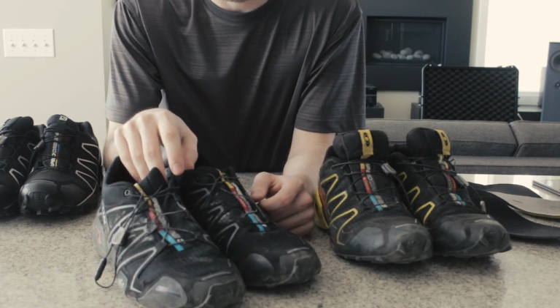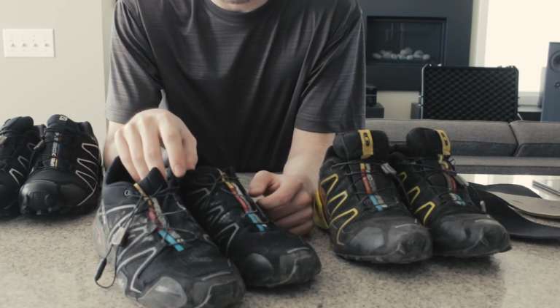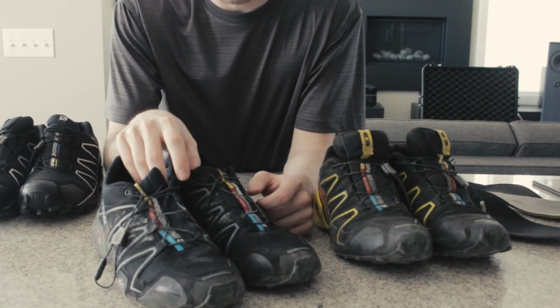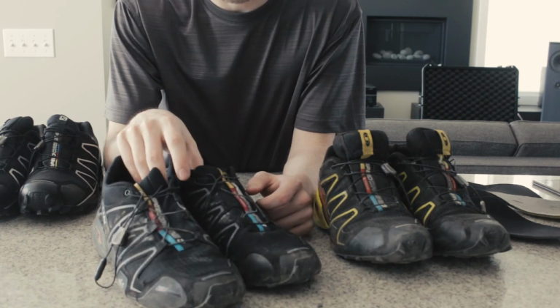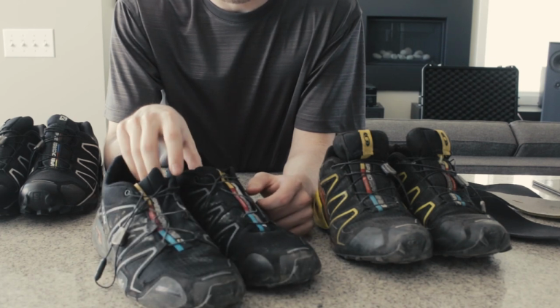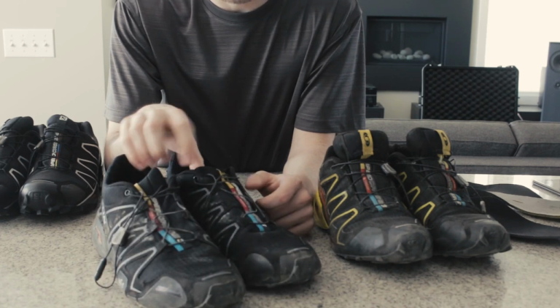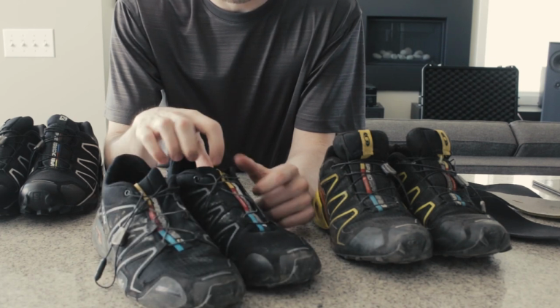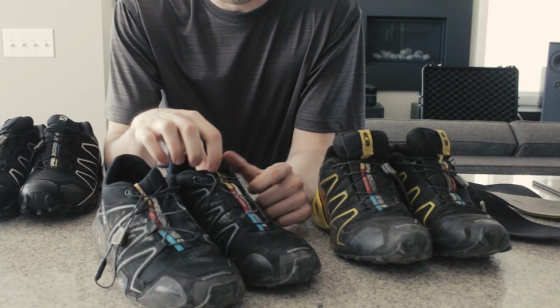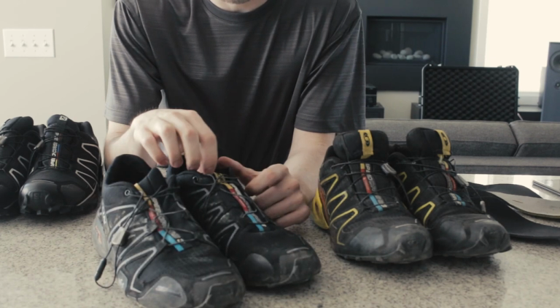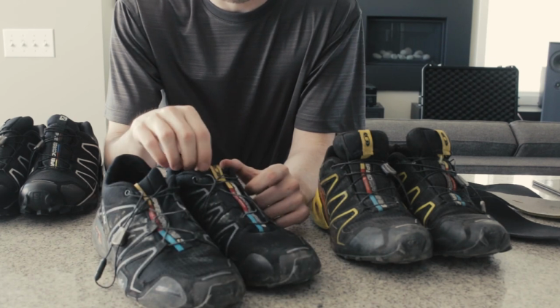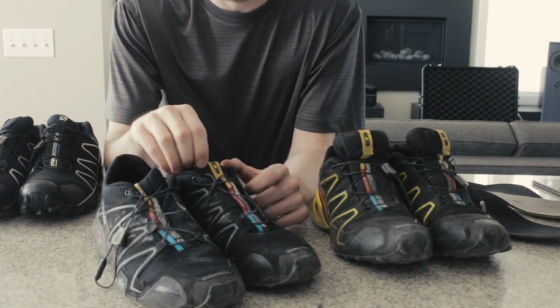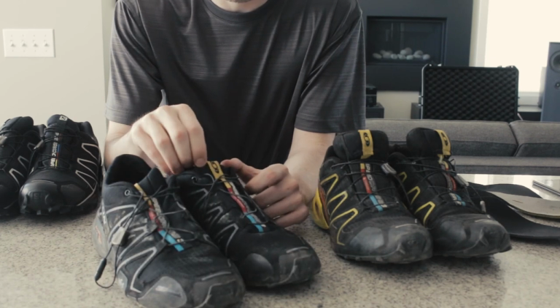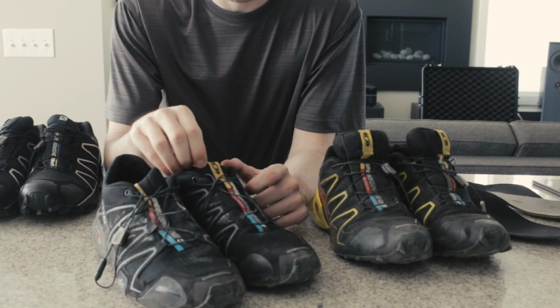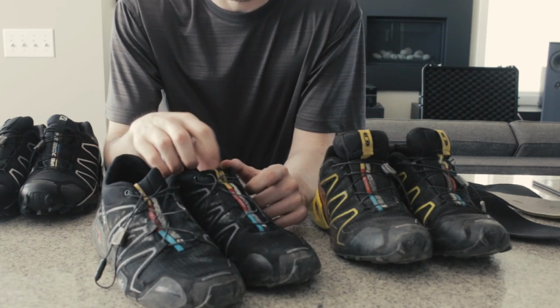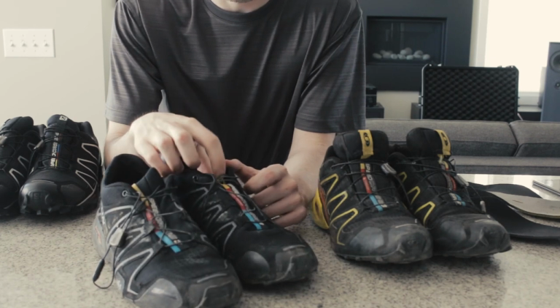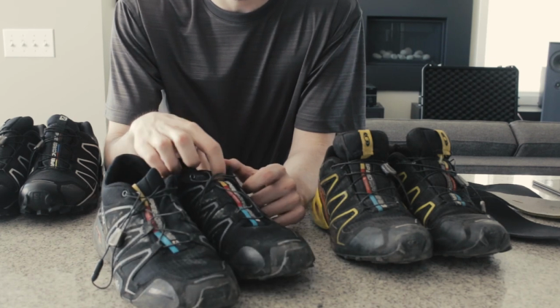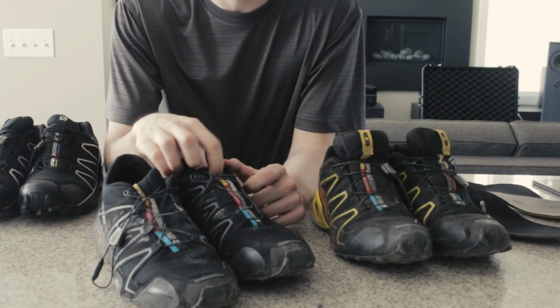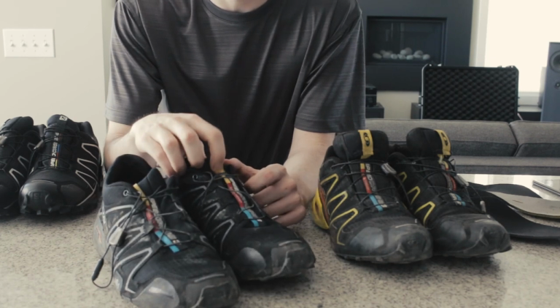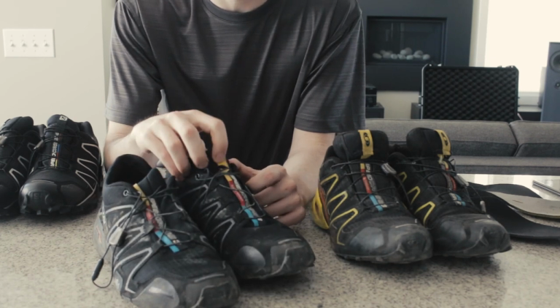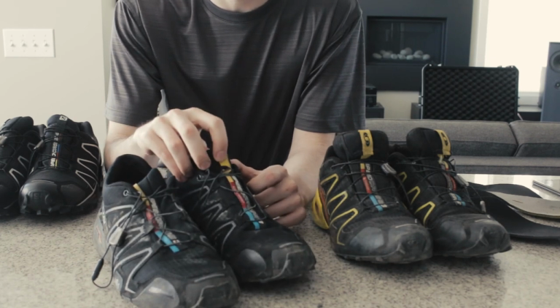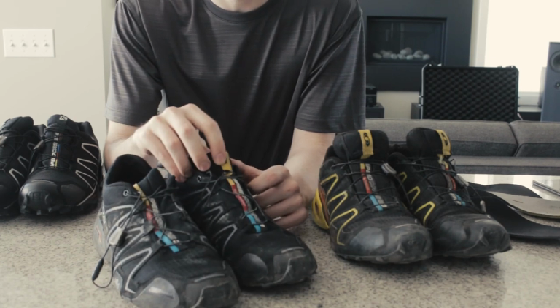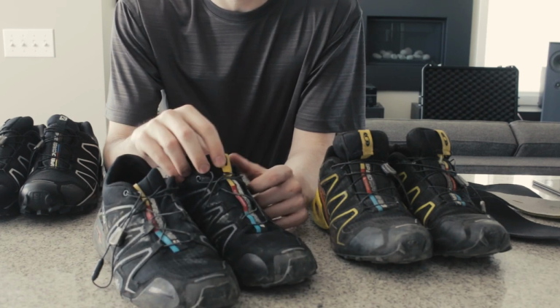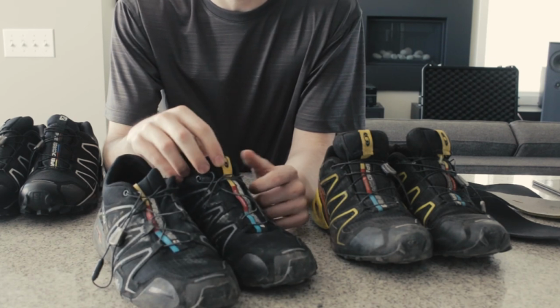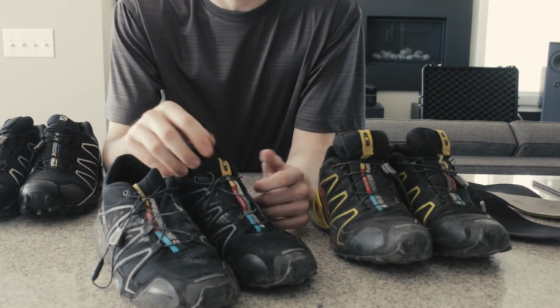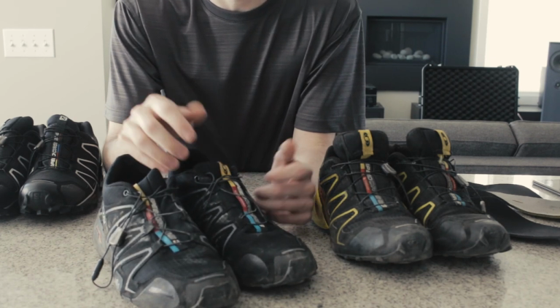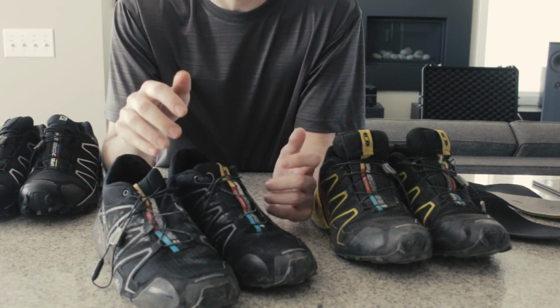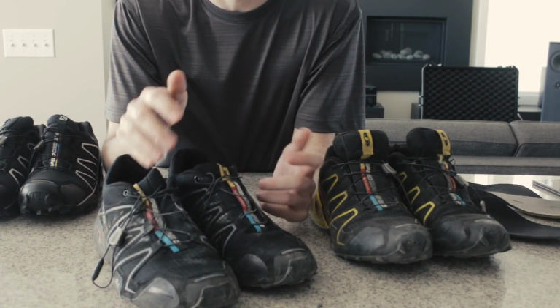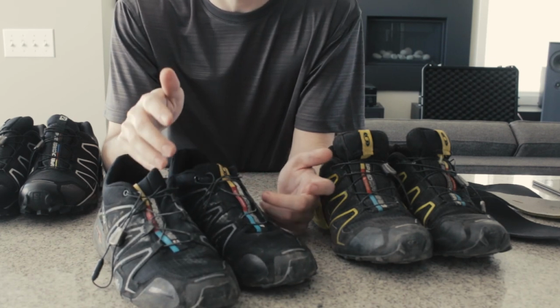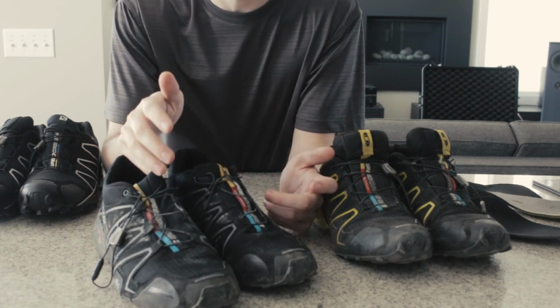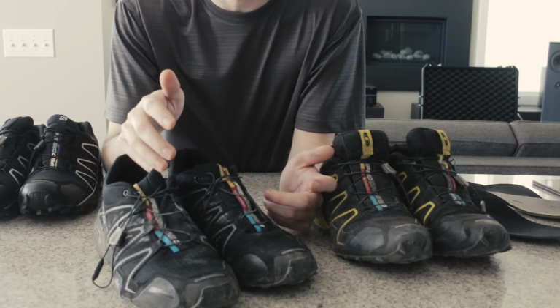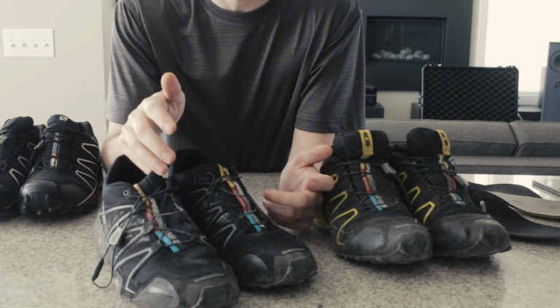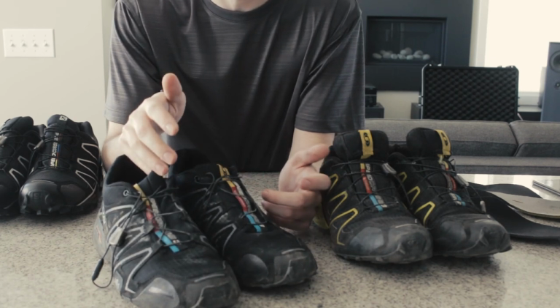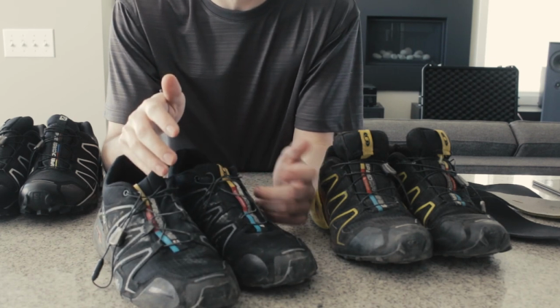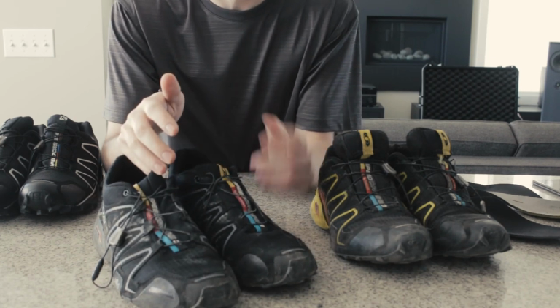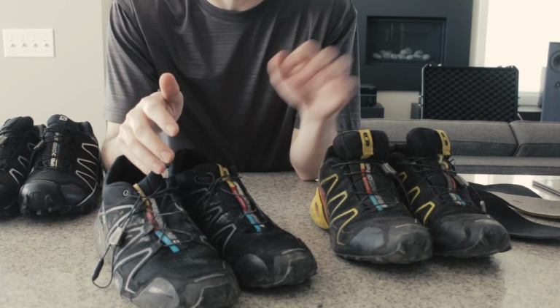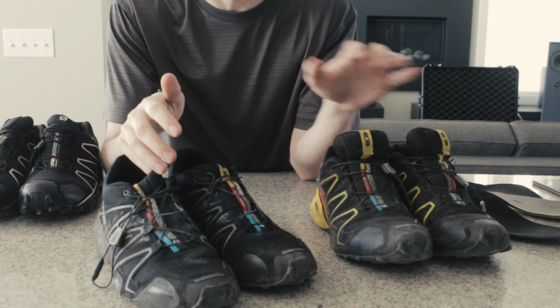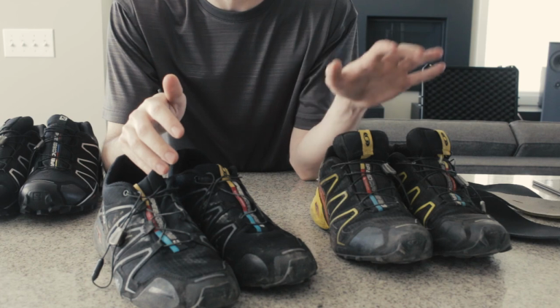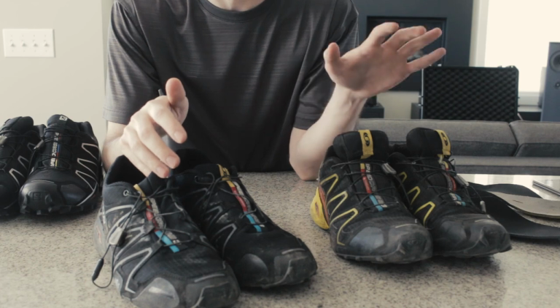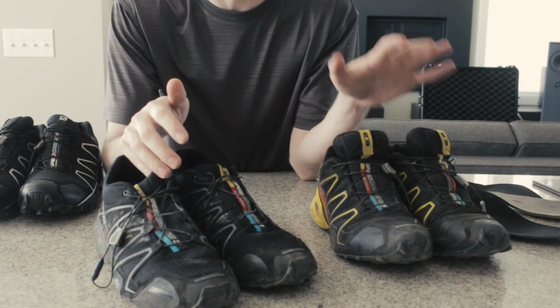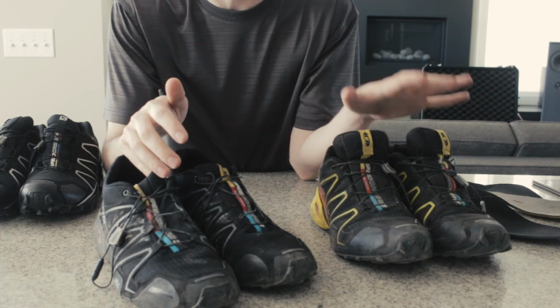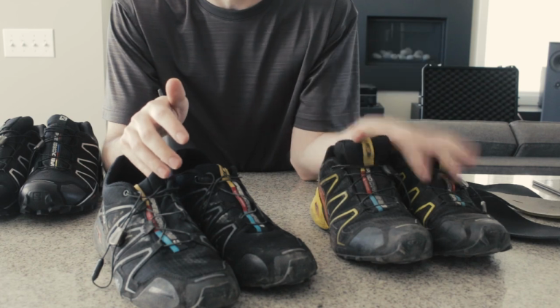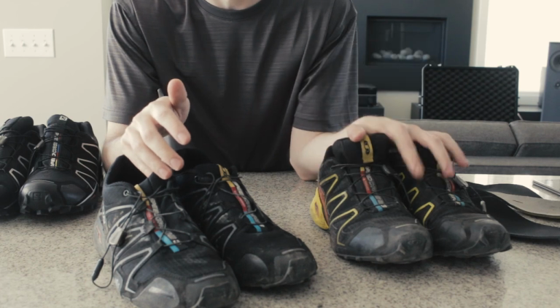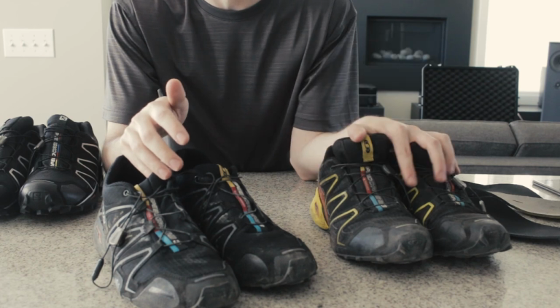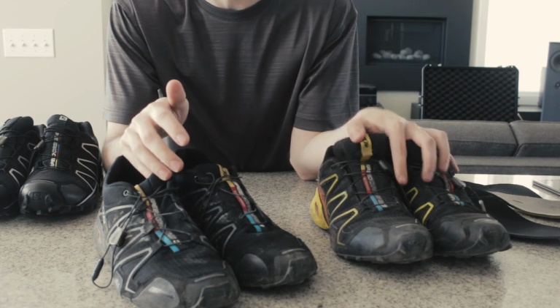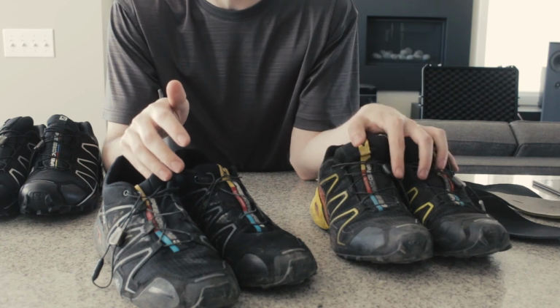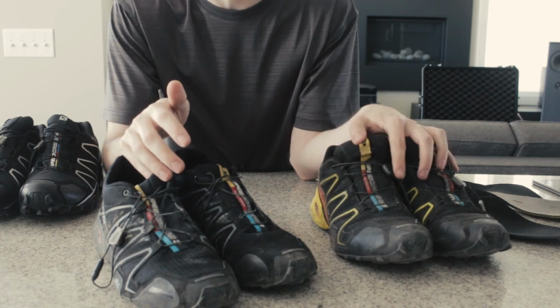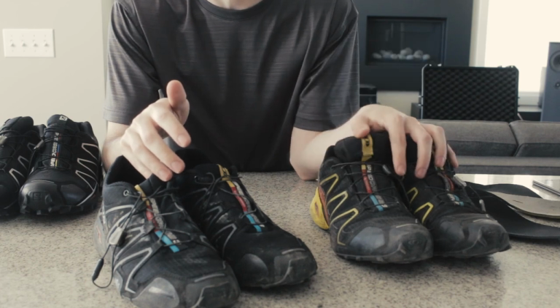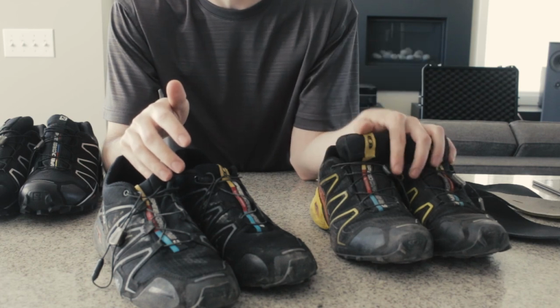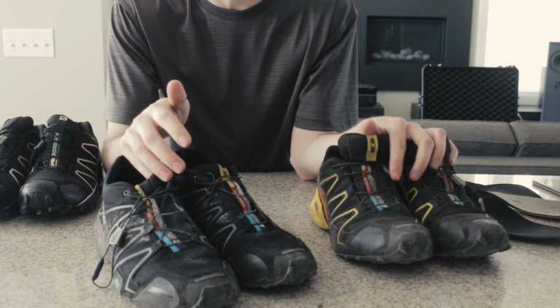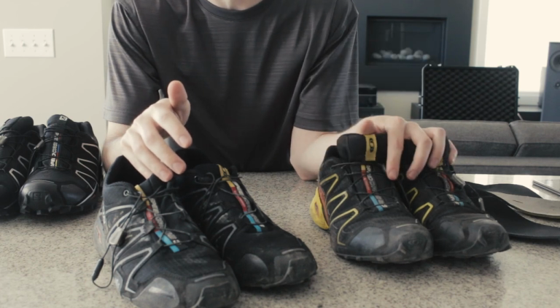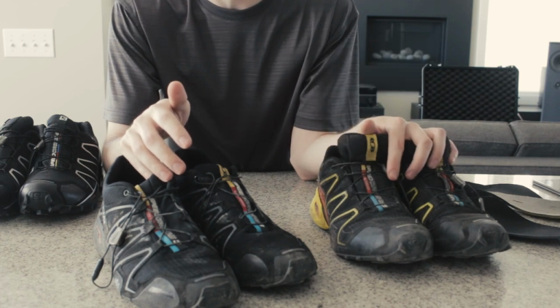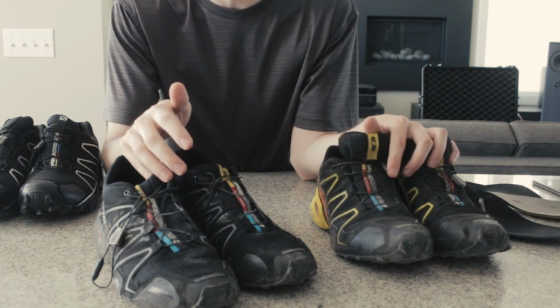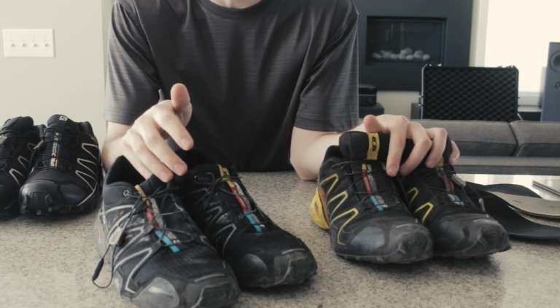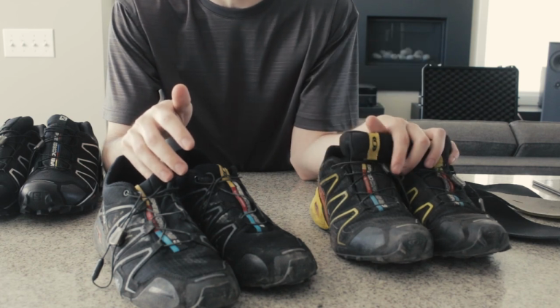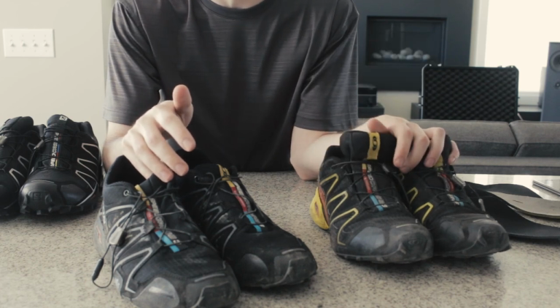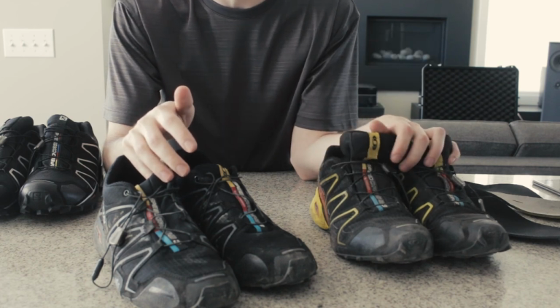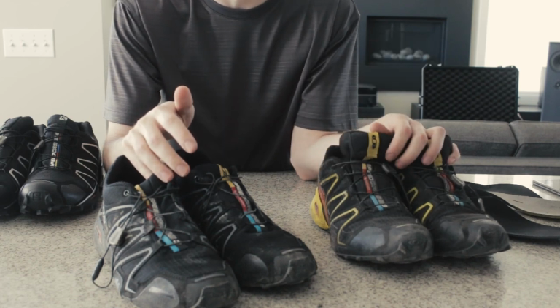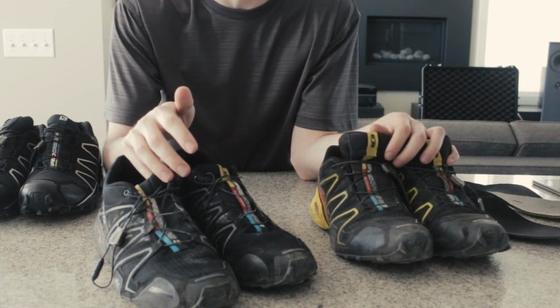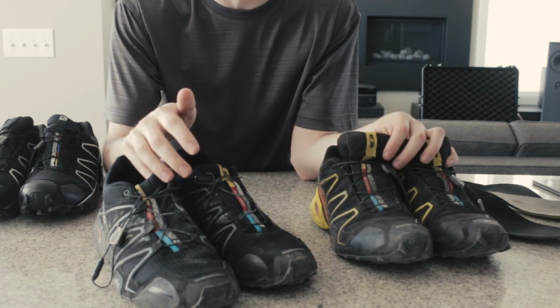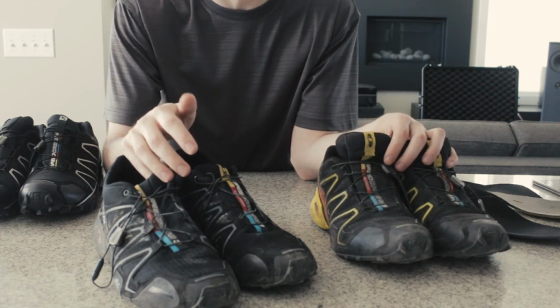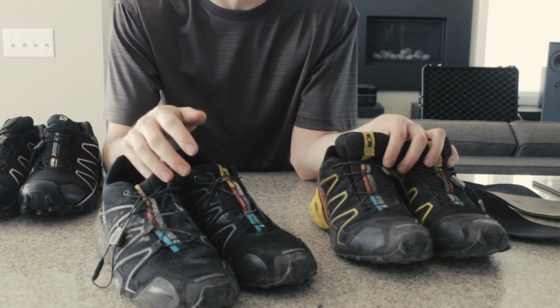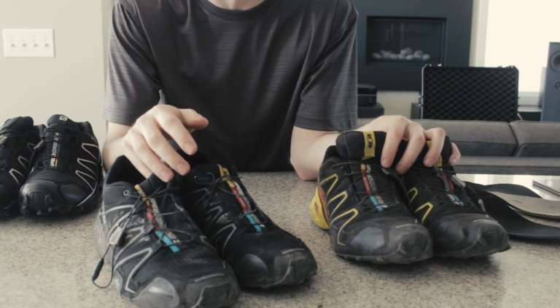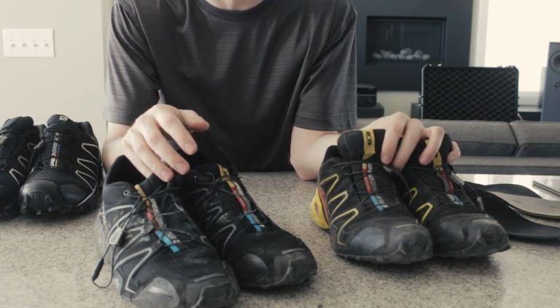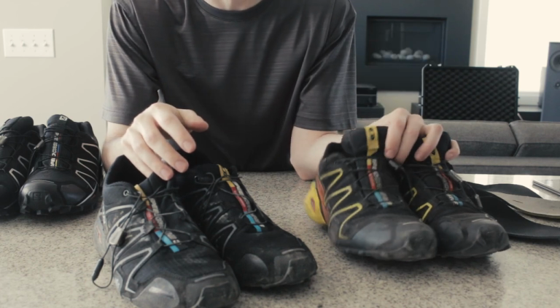I'm not gentle on shoes, but at the same time, if you're gonna be buying good stuff you want it to last. I wore the real ones for two years, so...